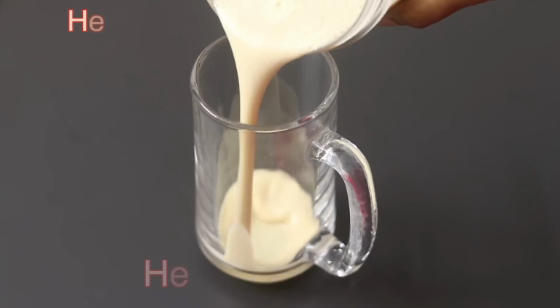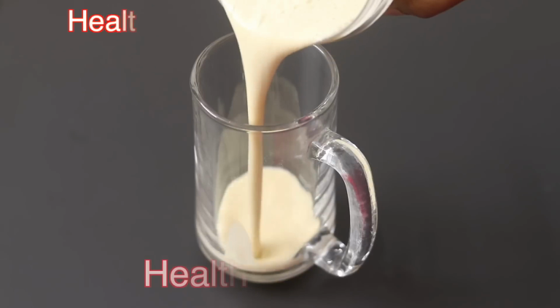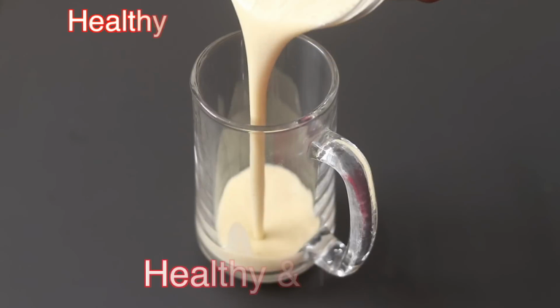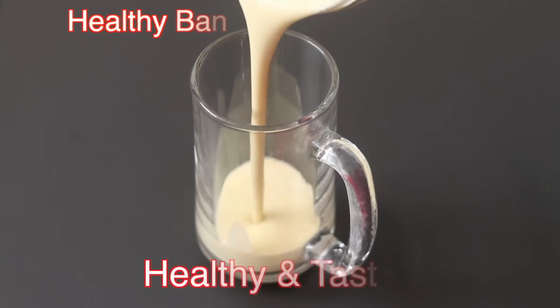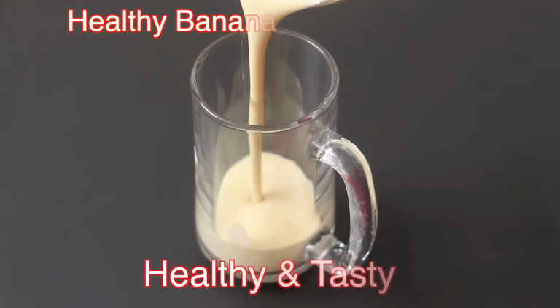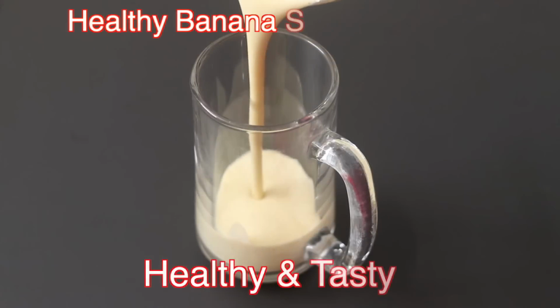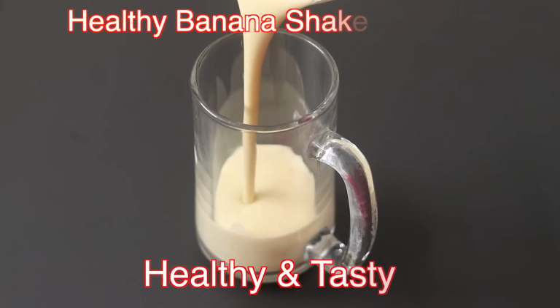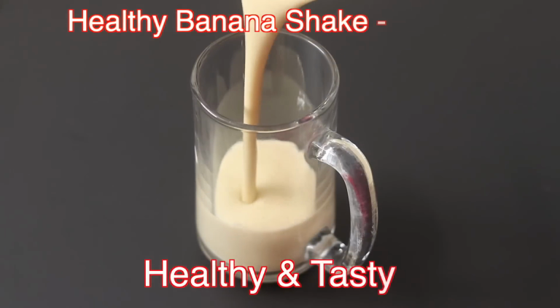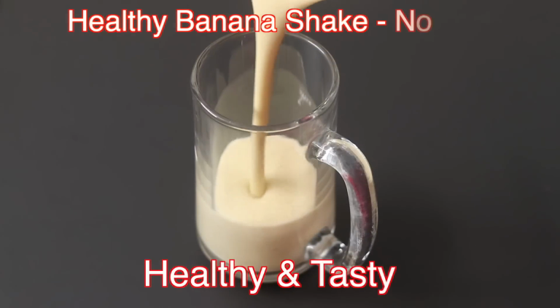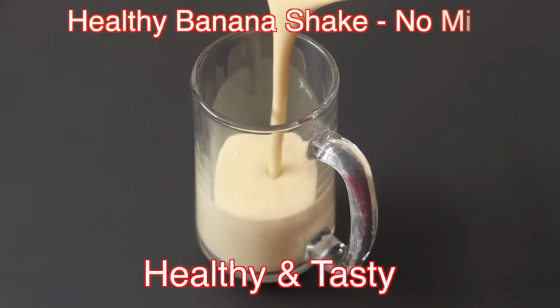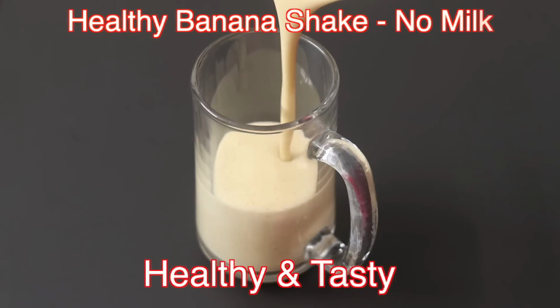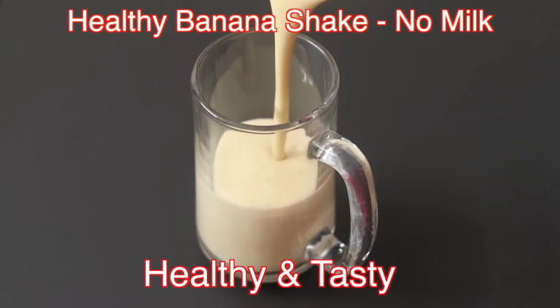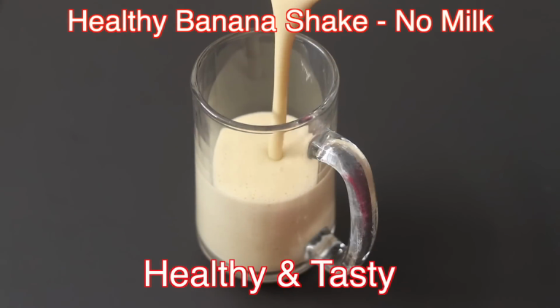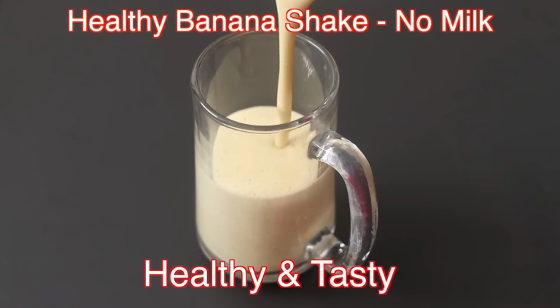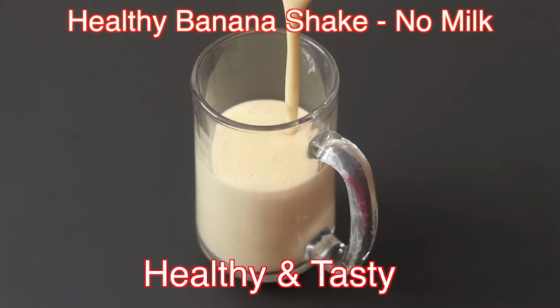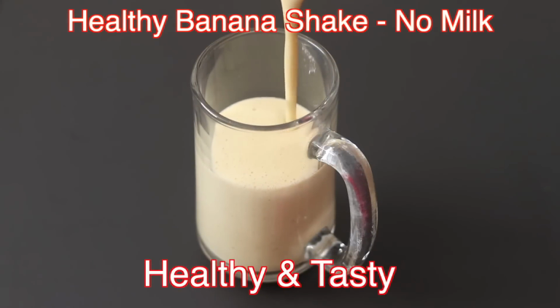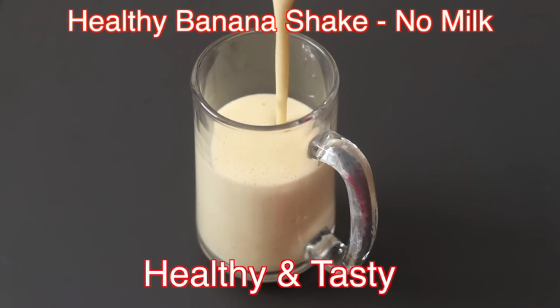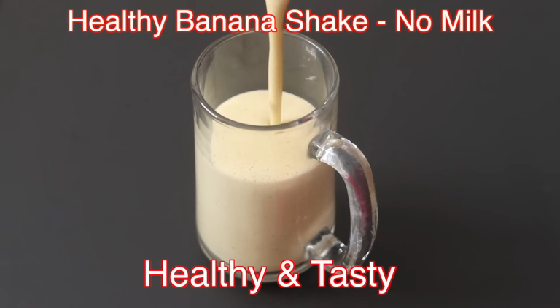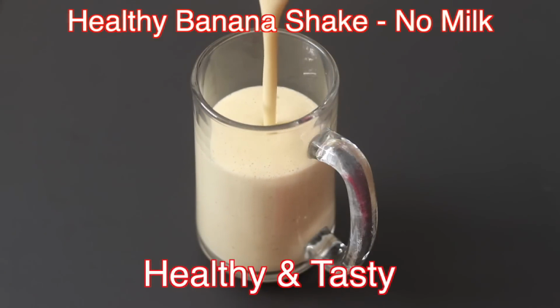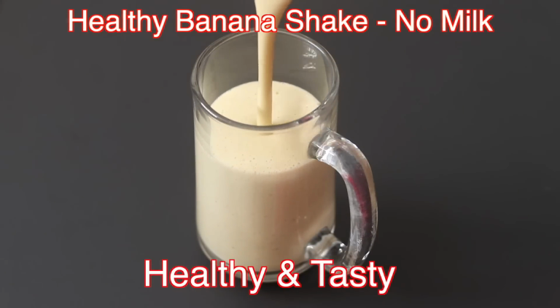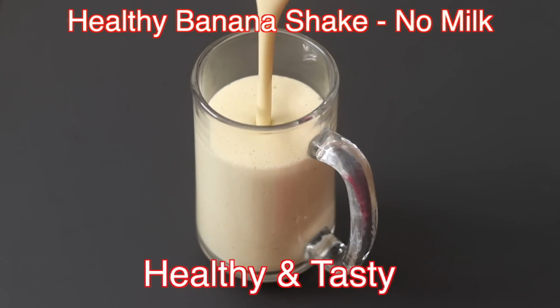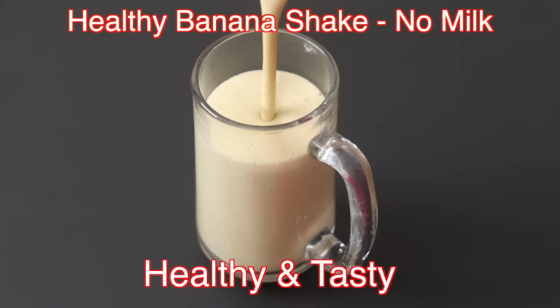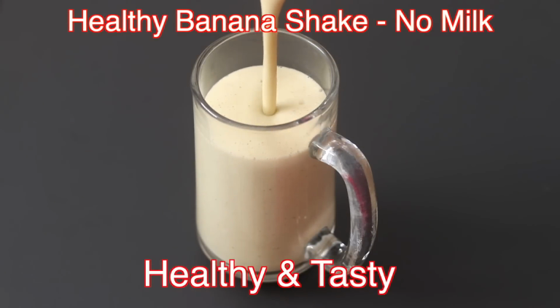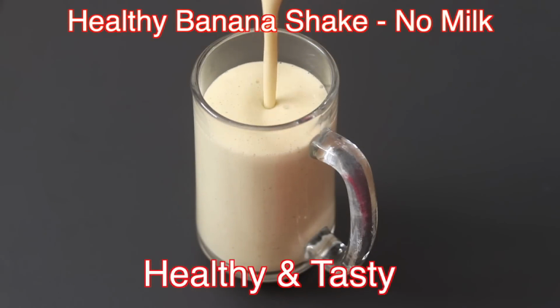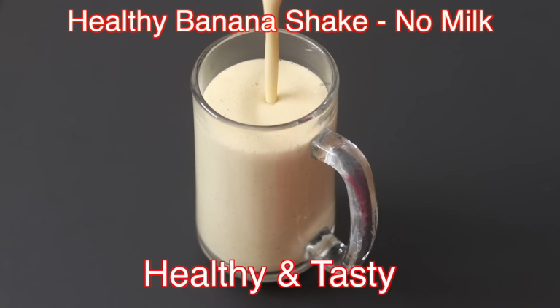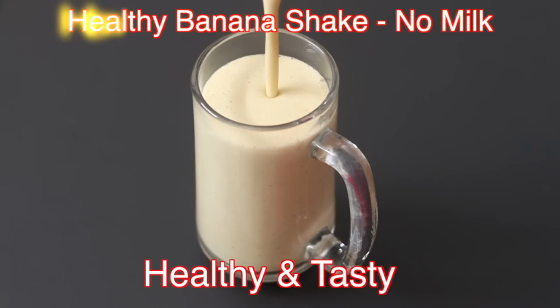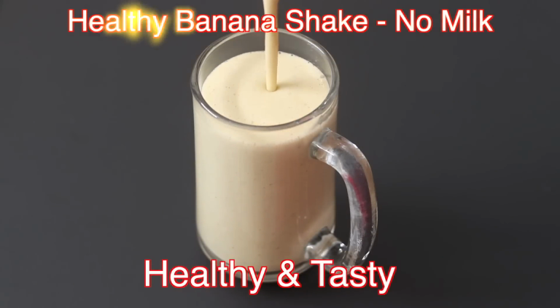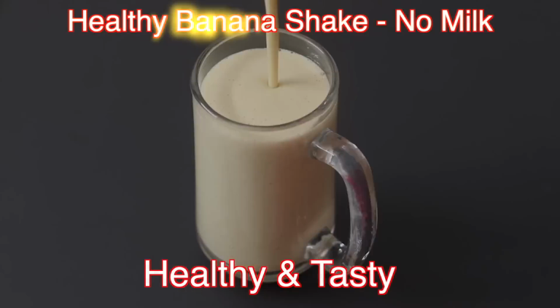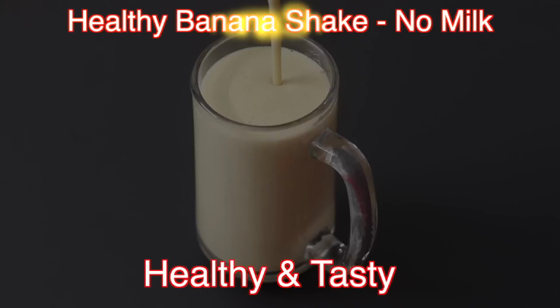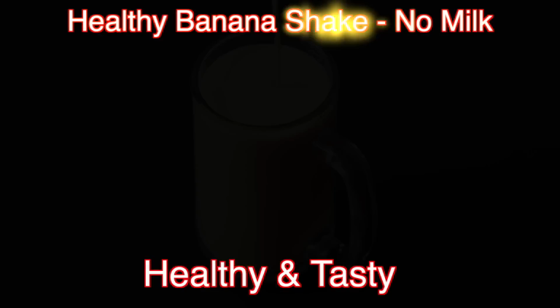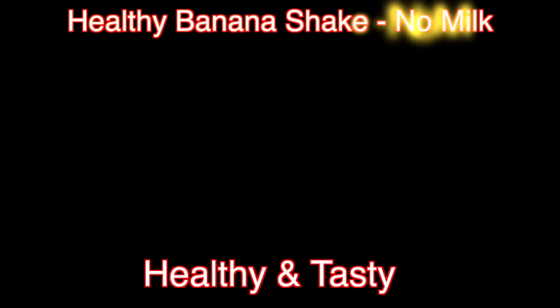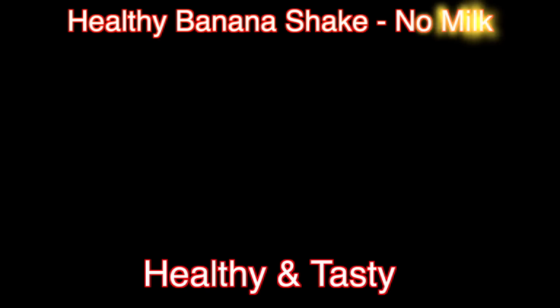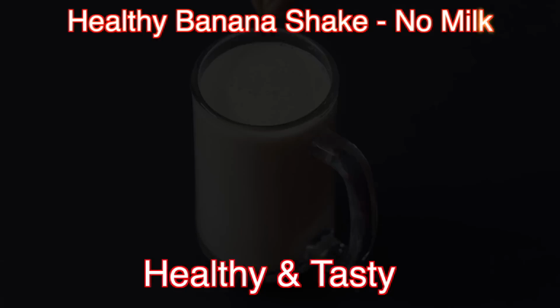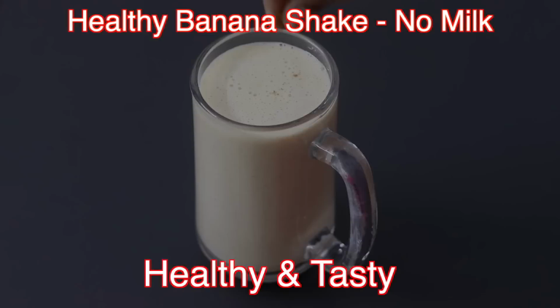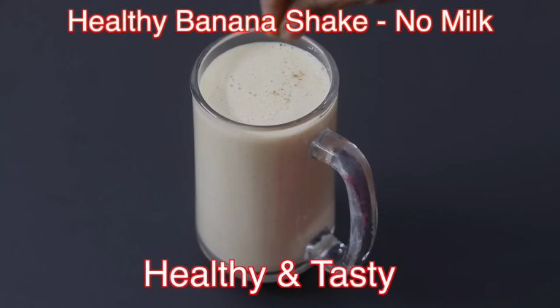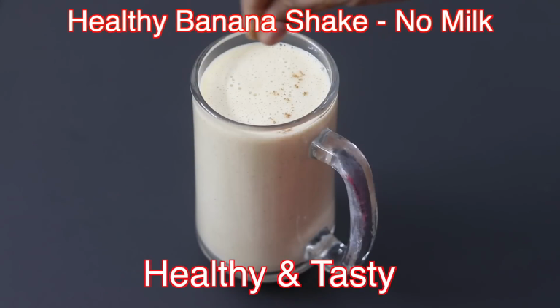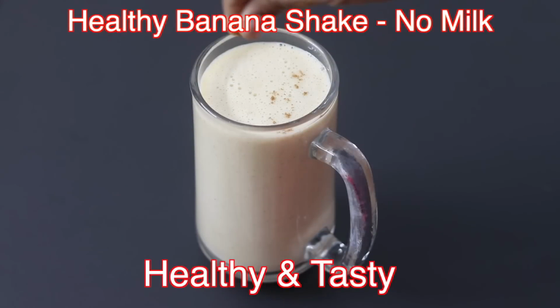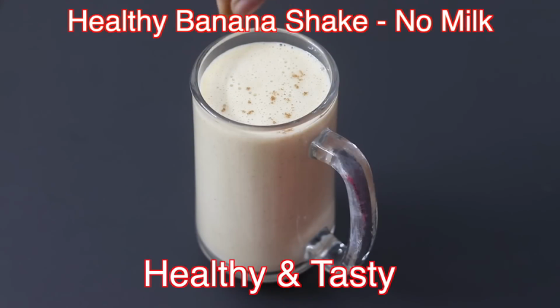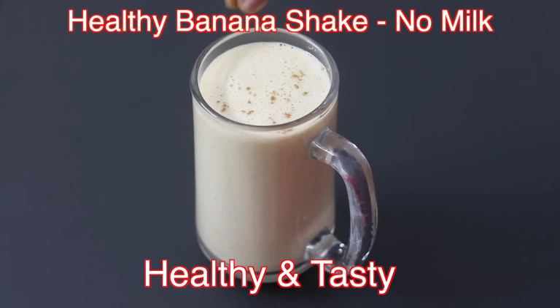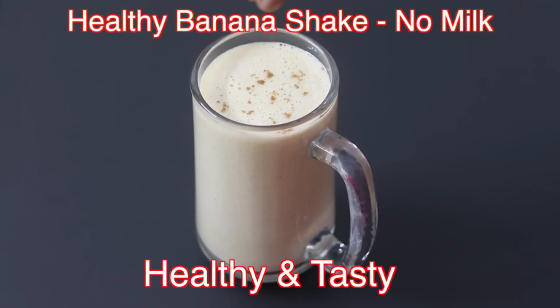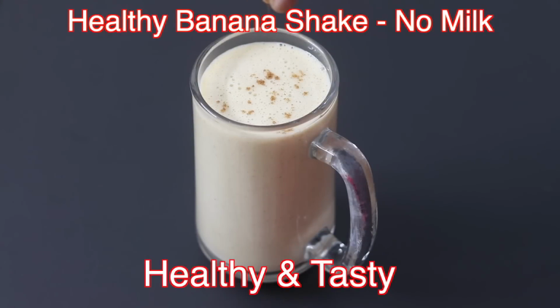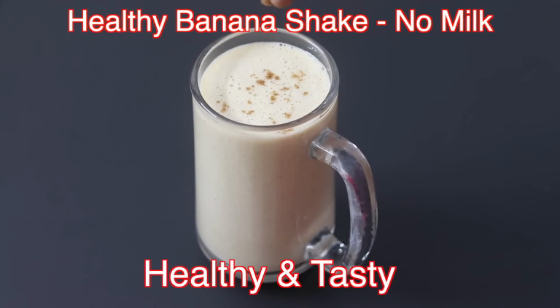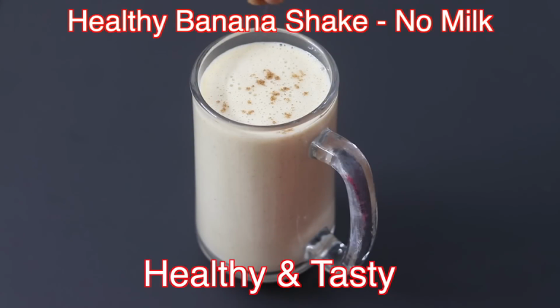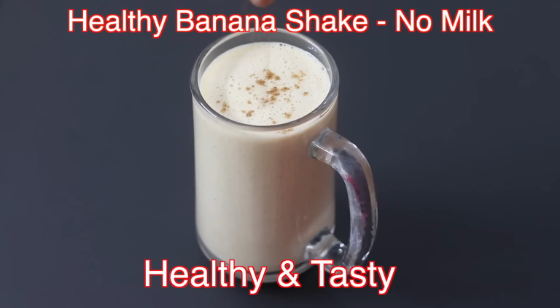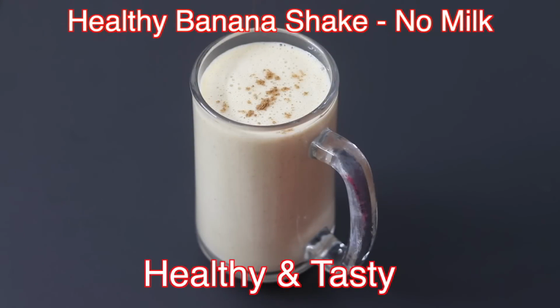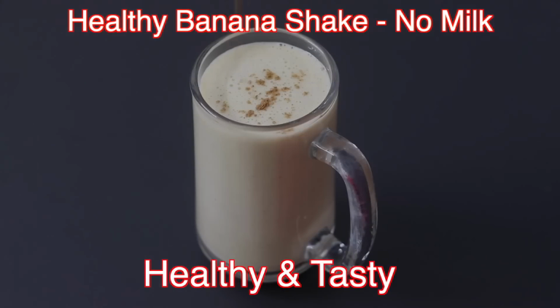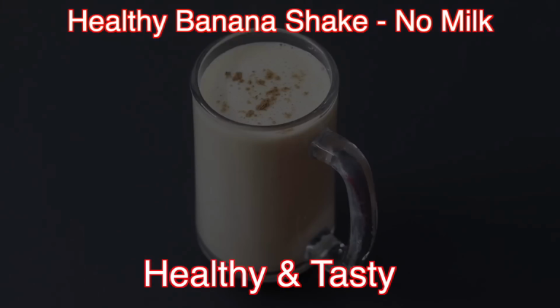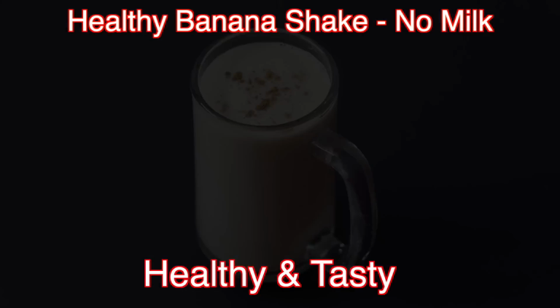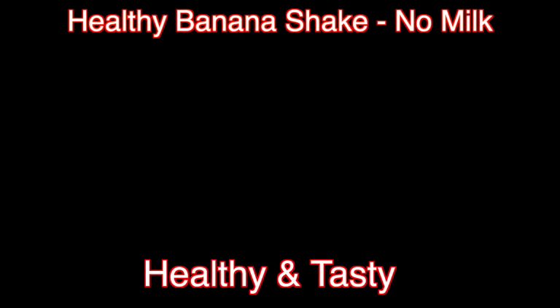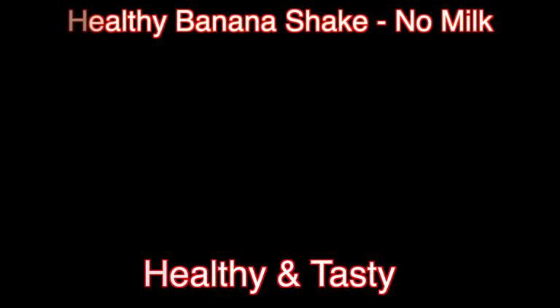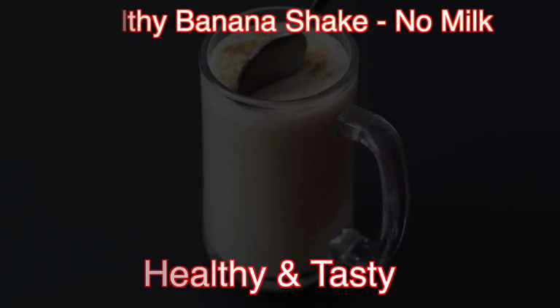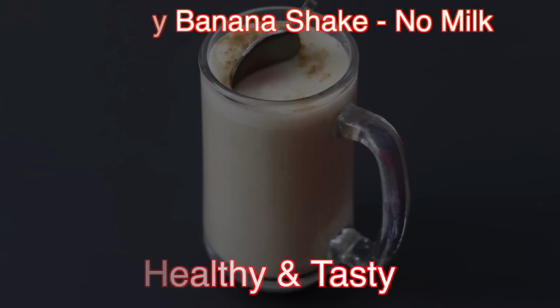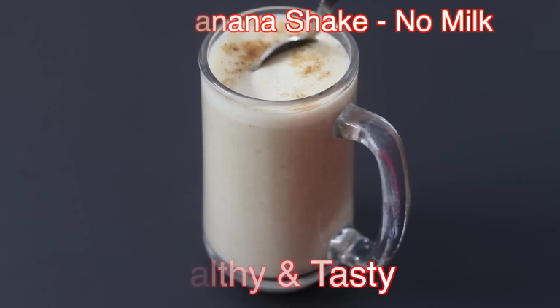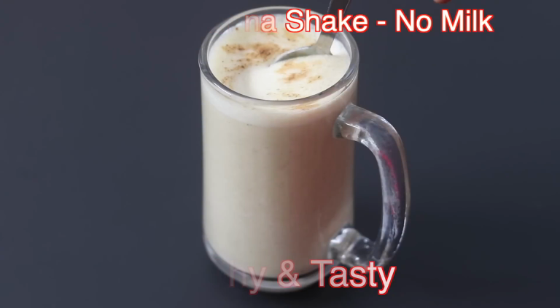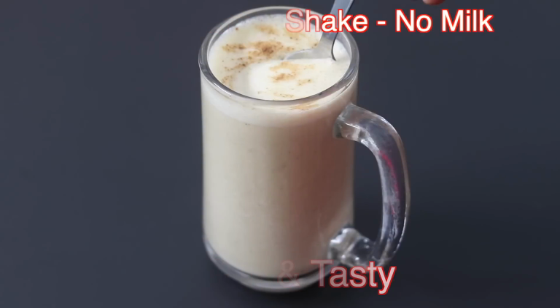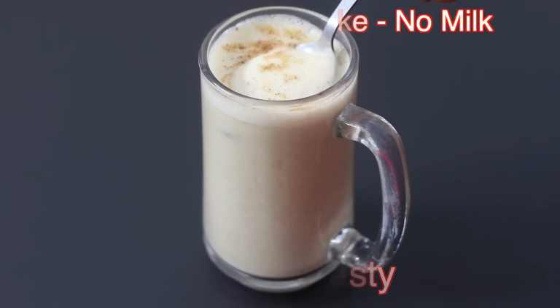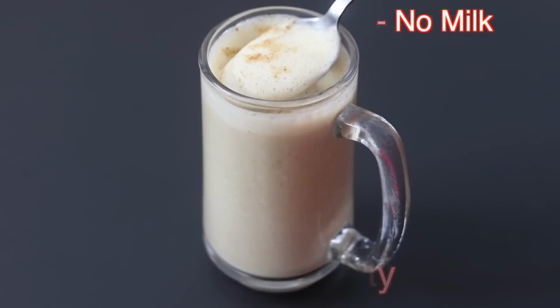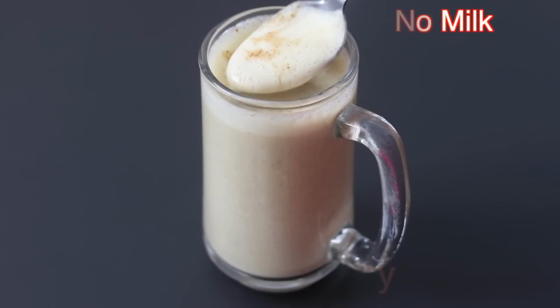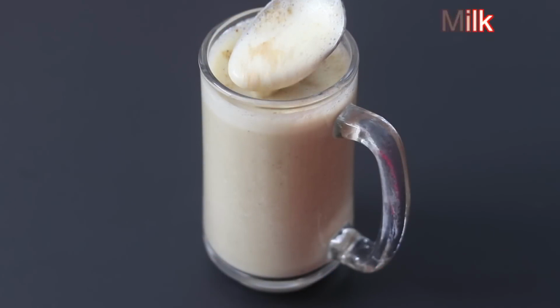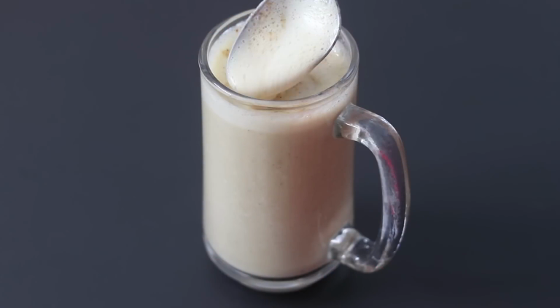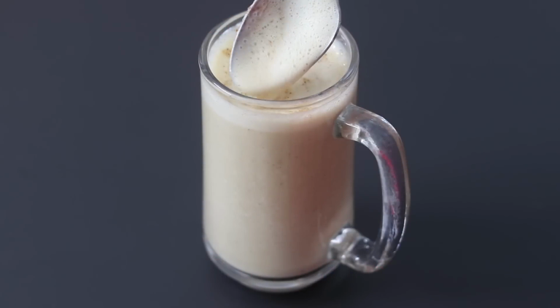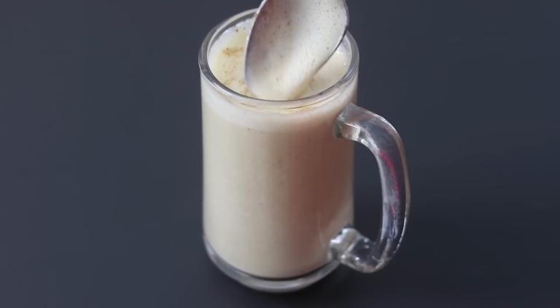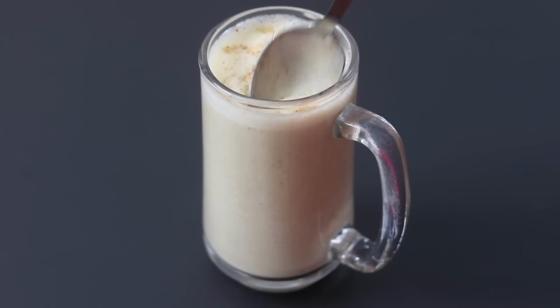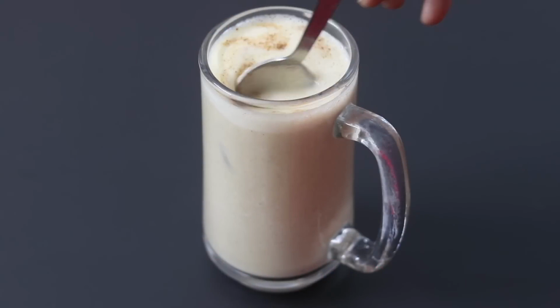Hey guys, I'm Nisha Homey. Today I'm sharing the easiest banana shake recipe without dairy milk. So let's get started with the recipe.